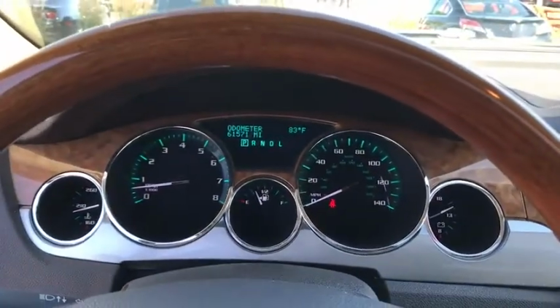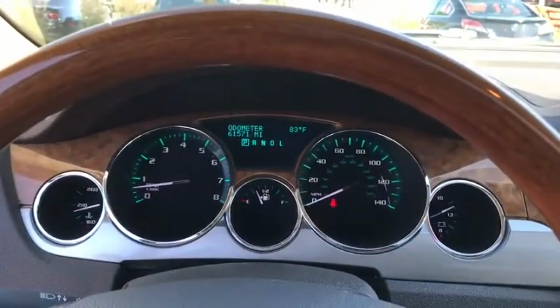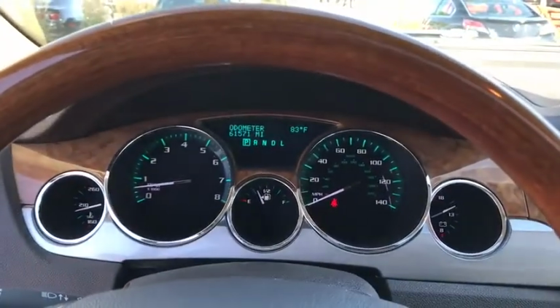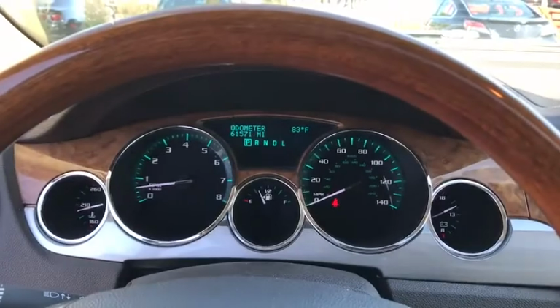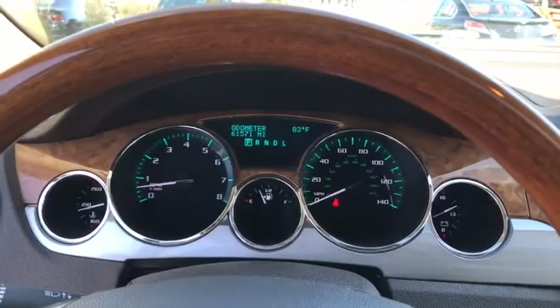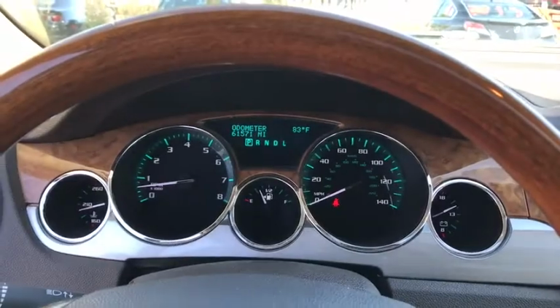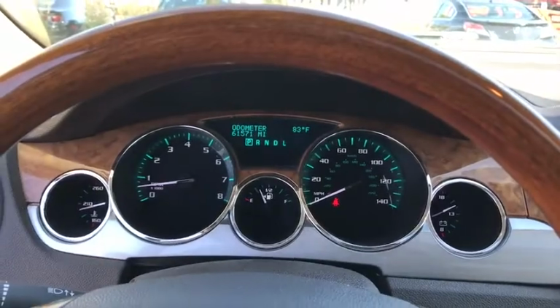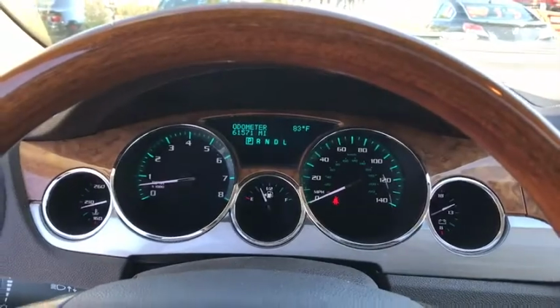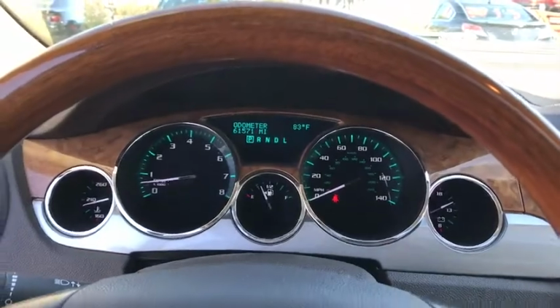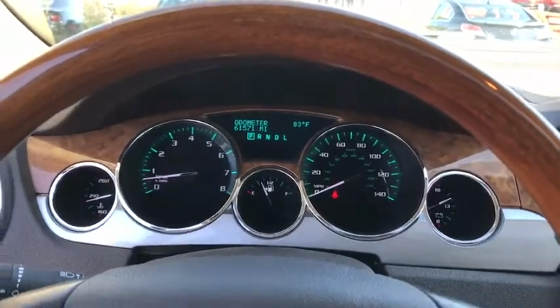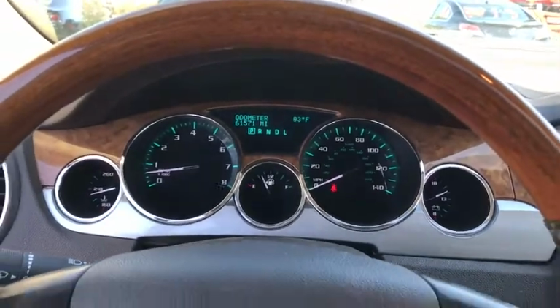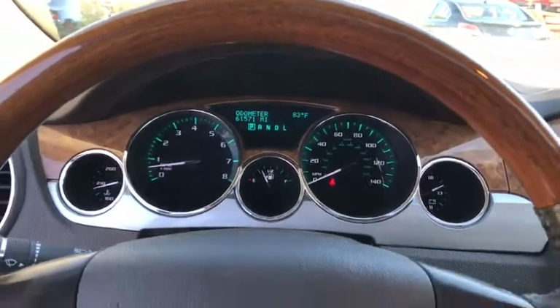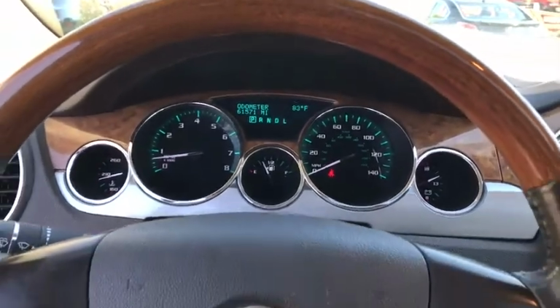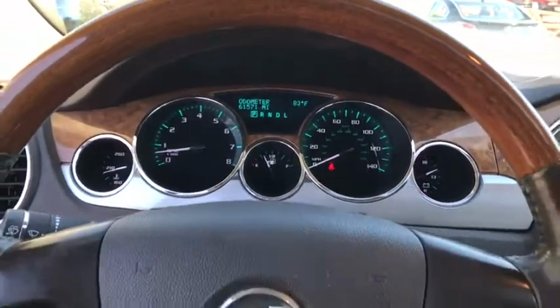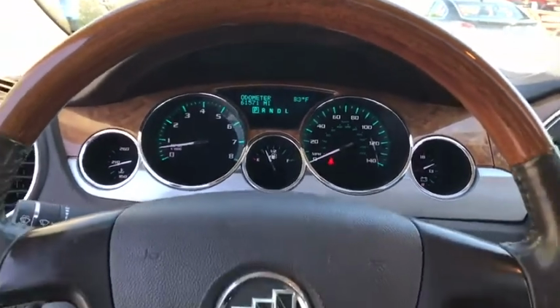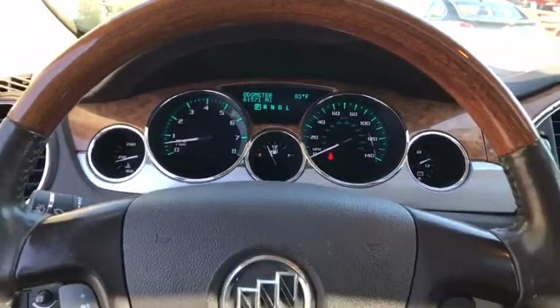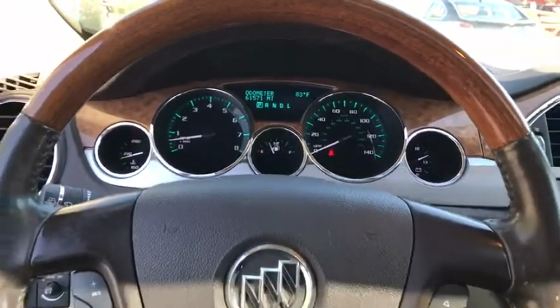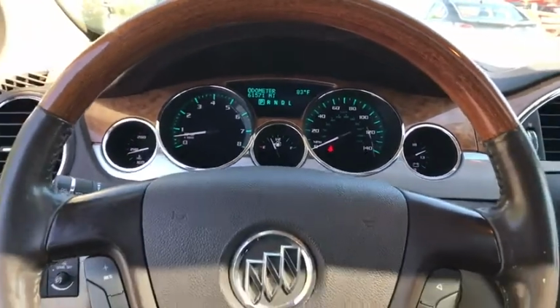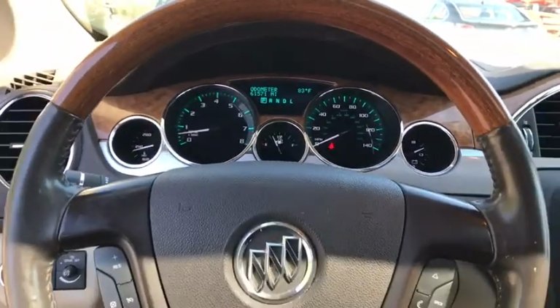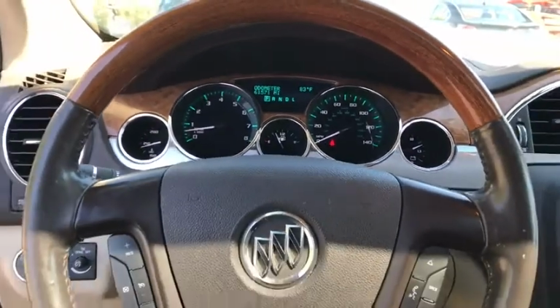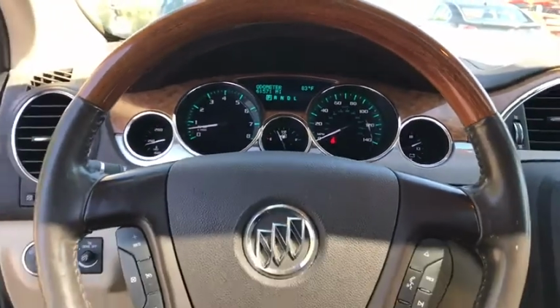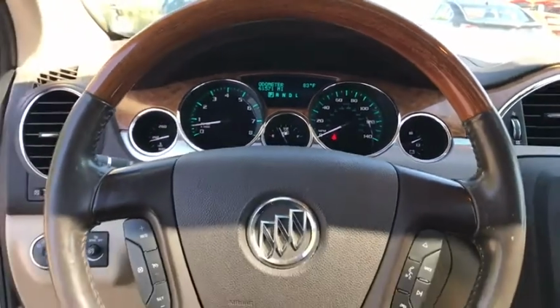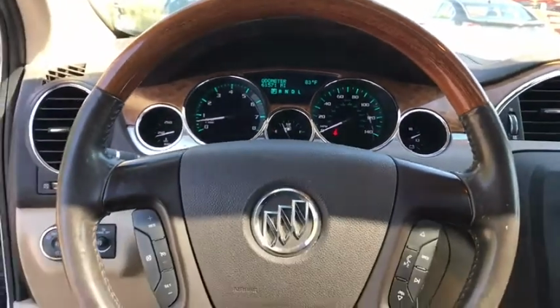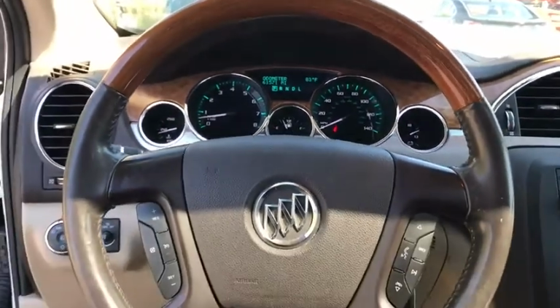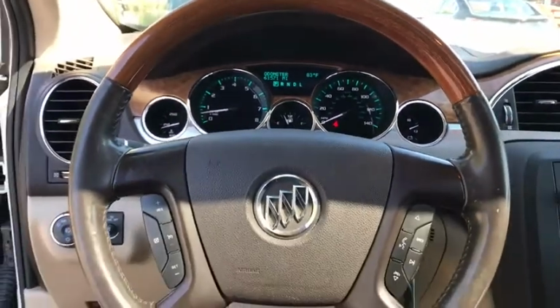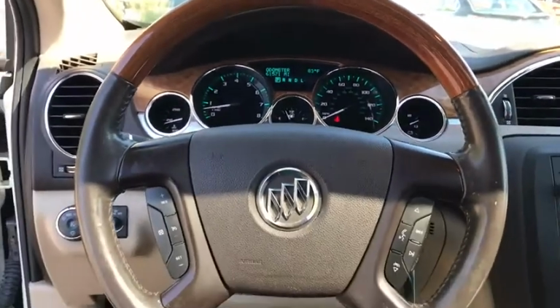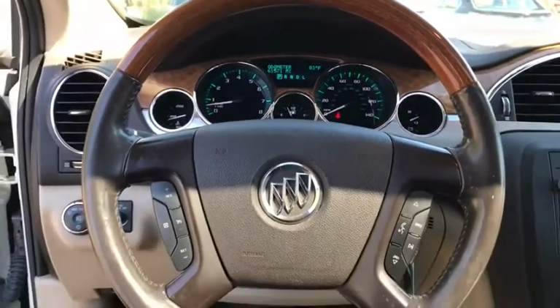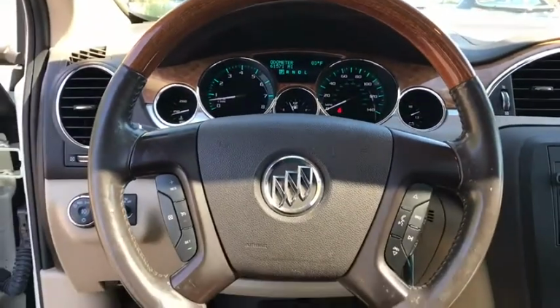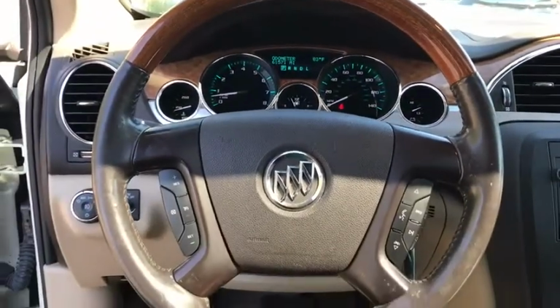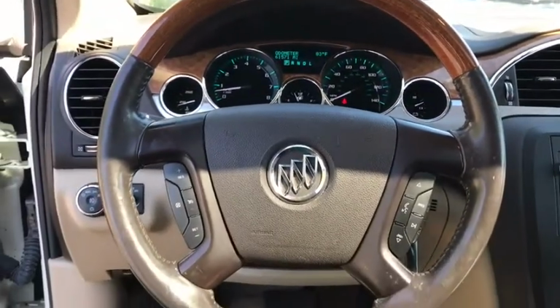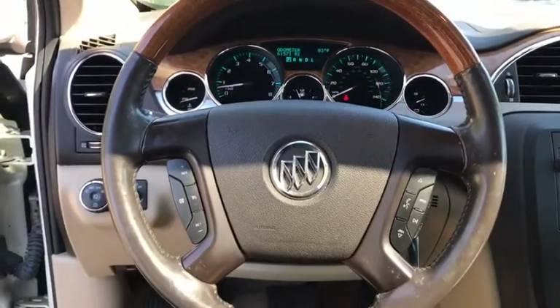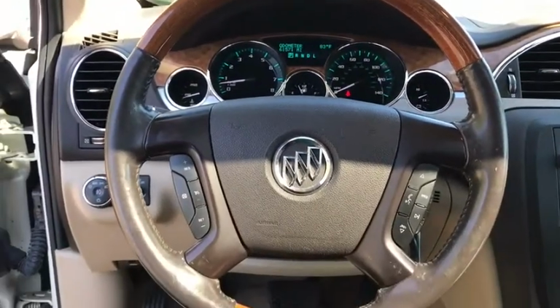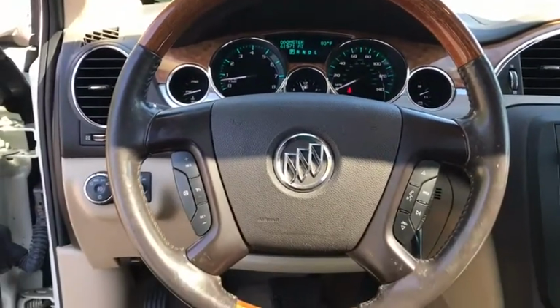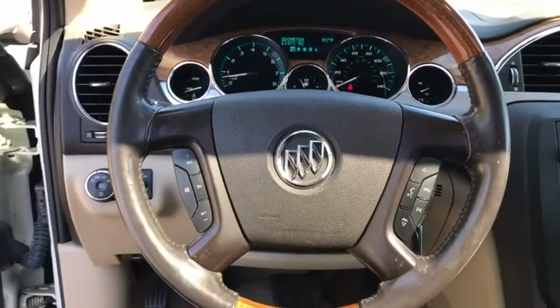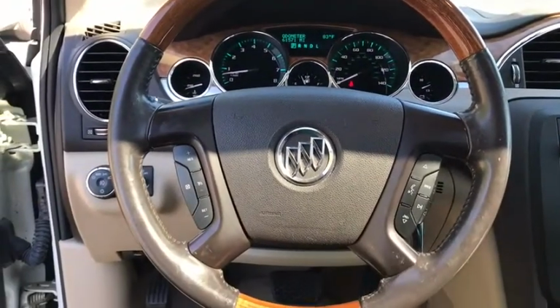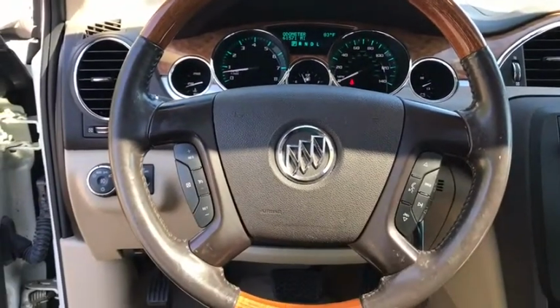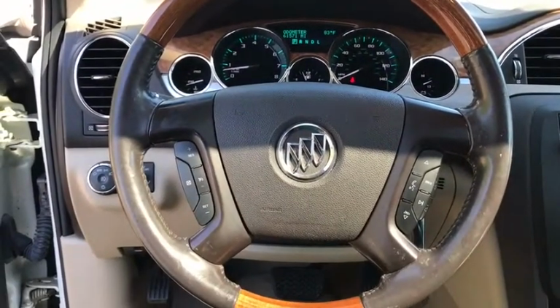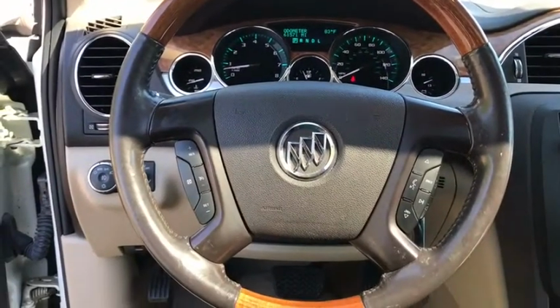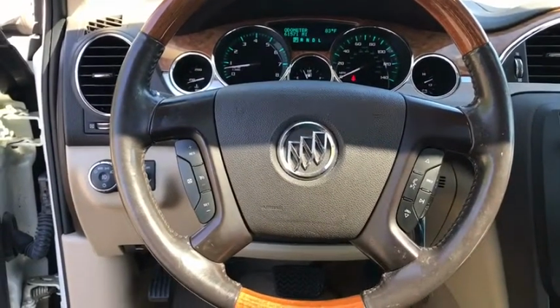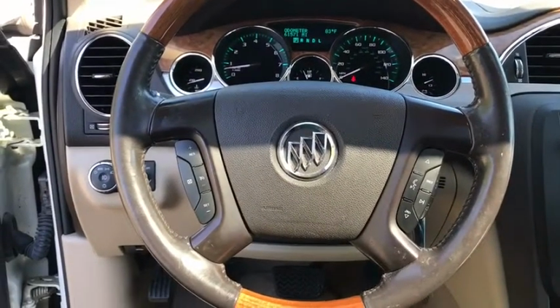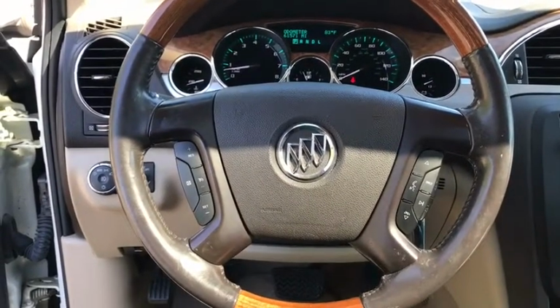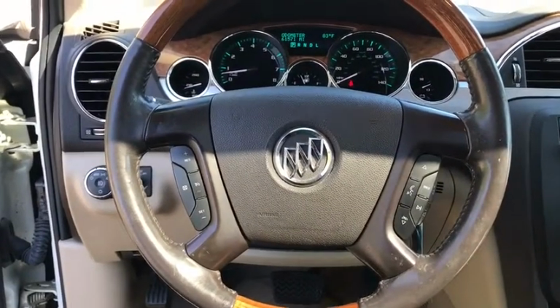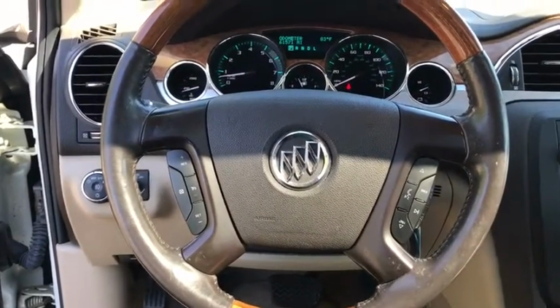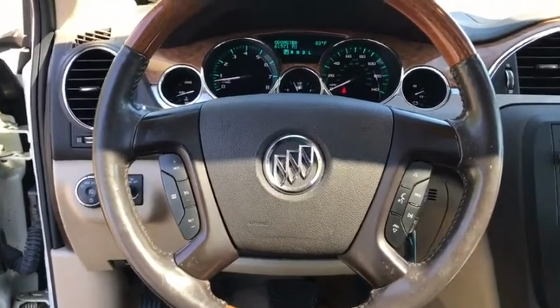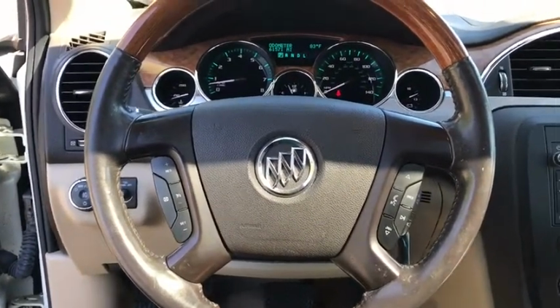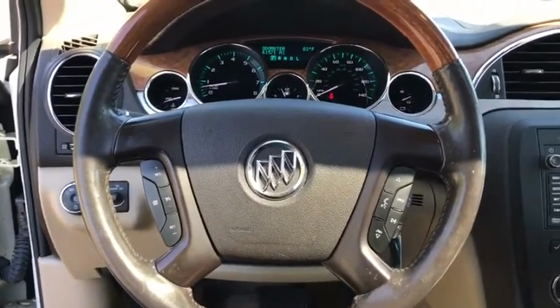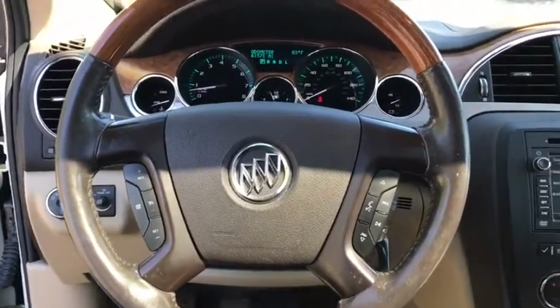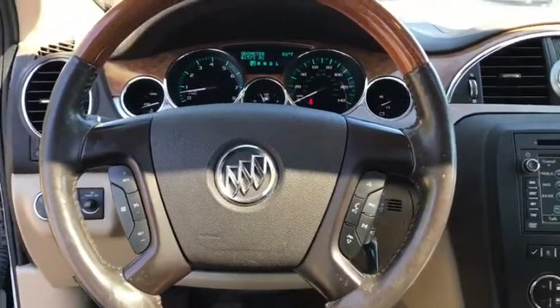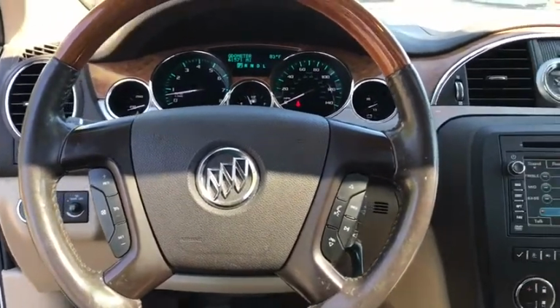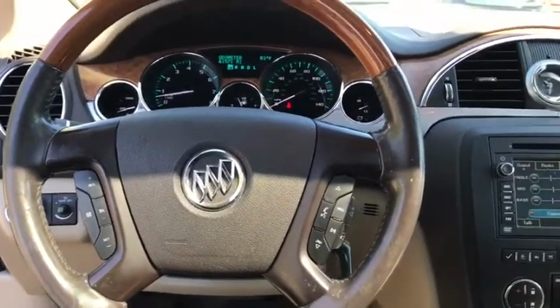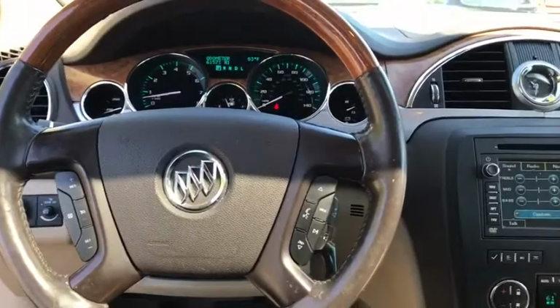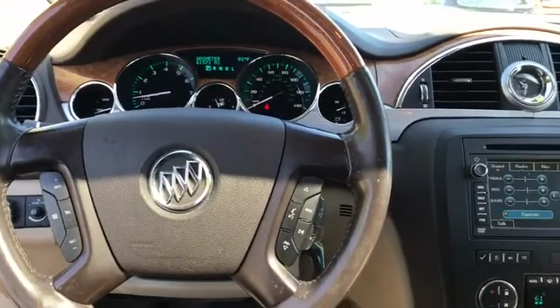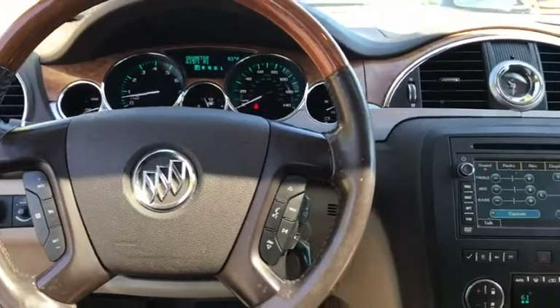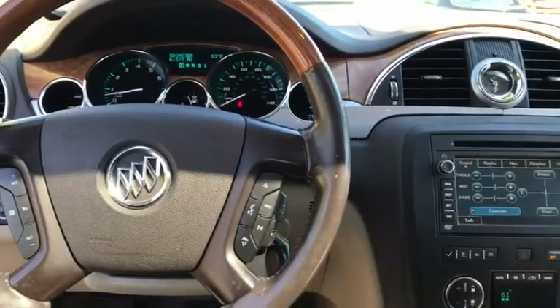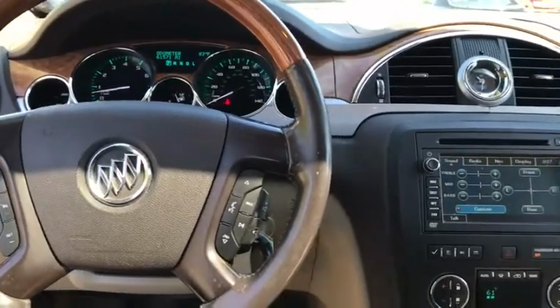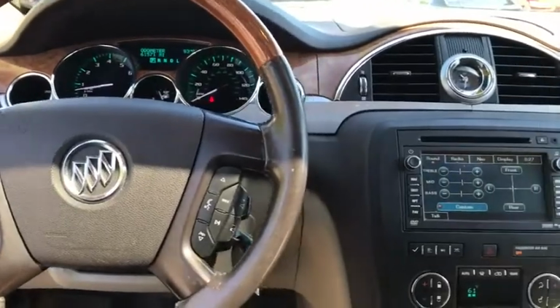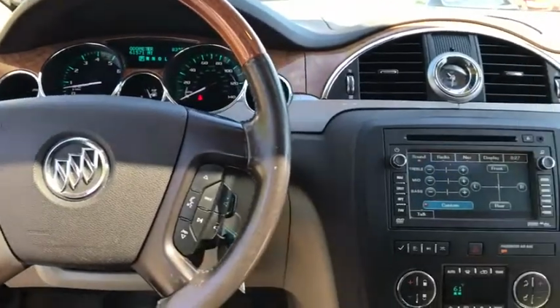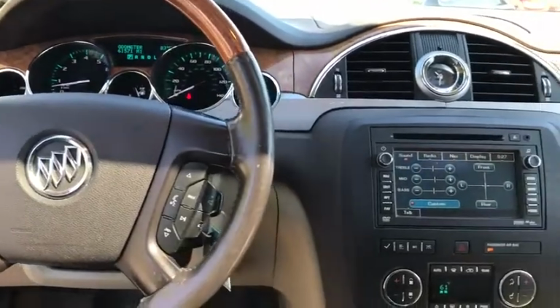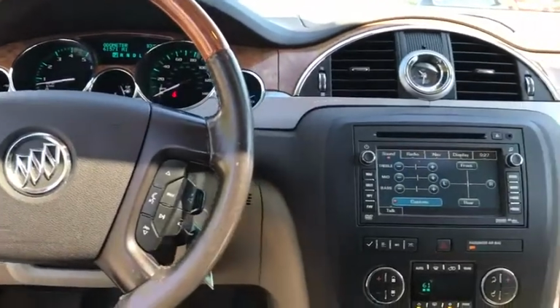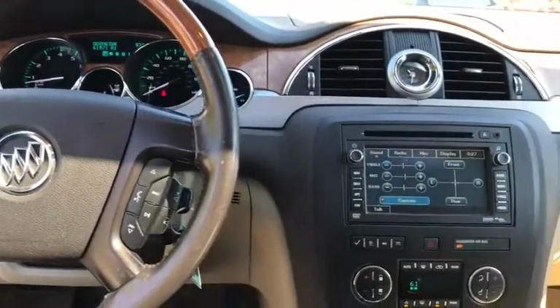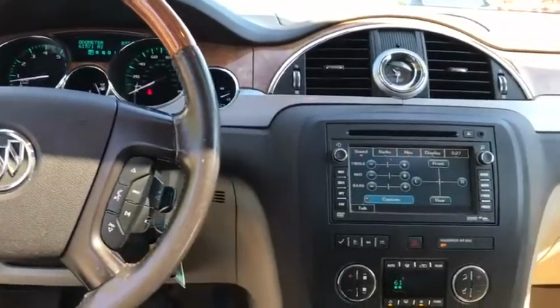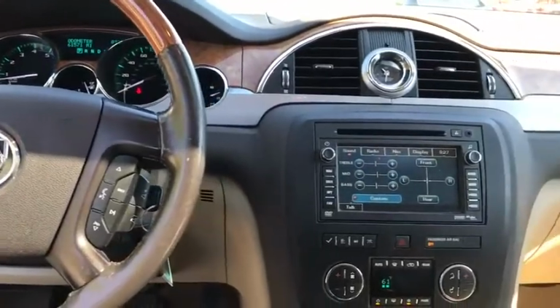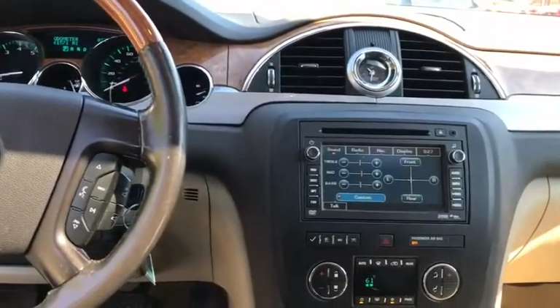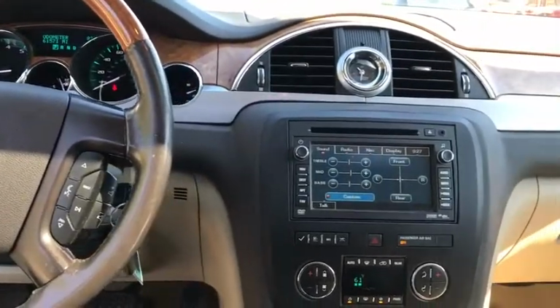Fog lights, heated front seats, compass, trip computer, power windows, security system, rear window defroster.